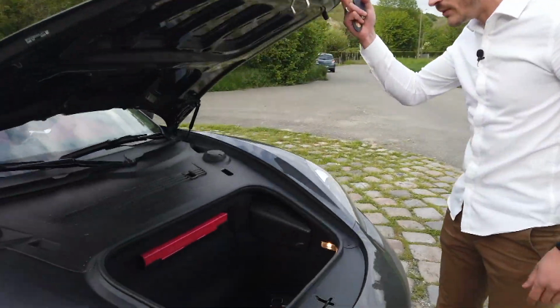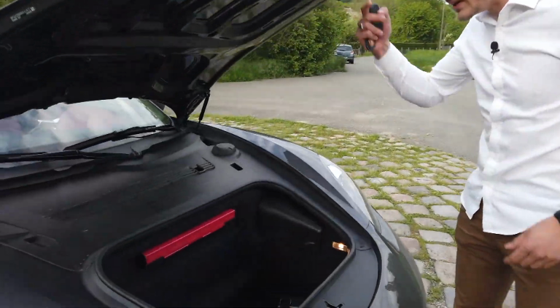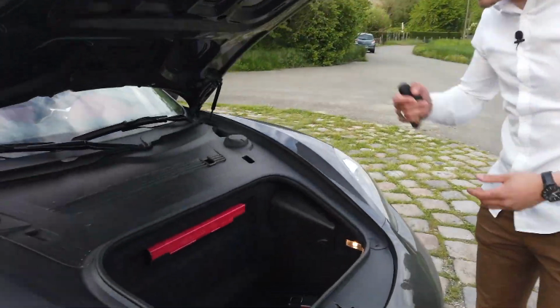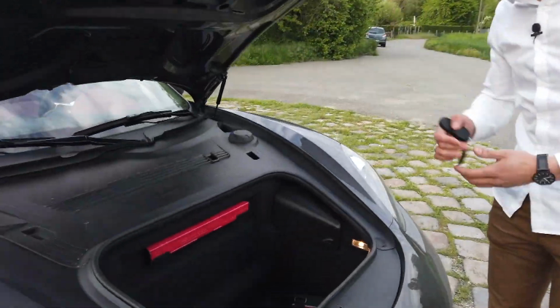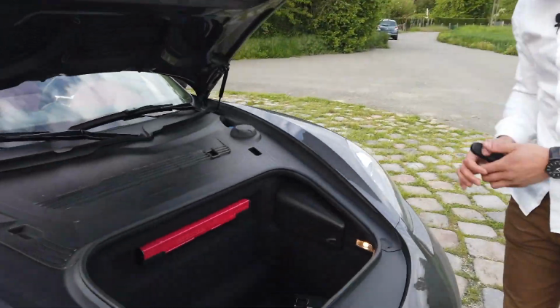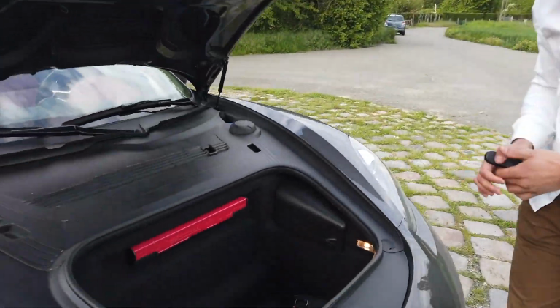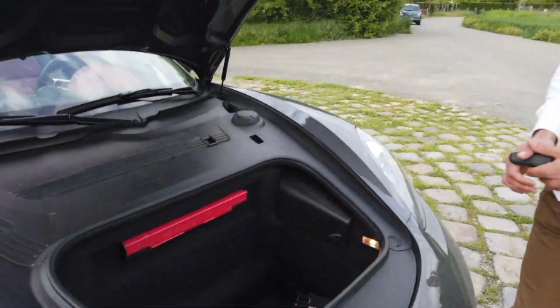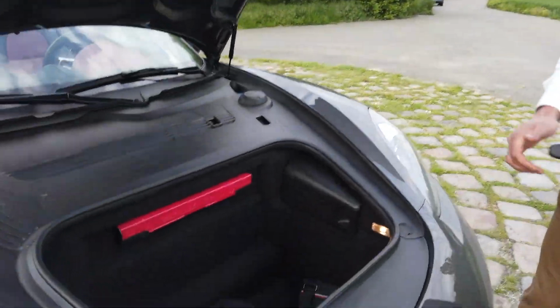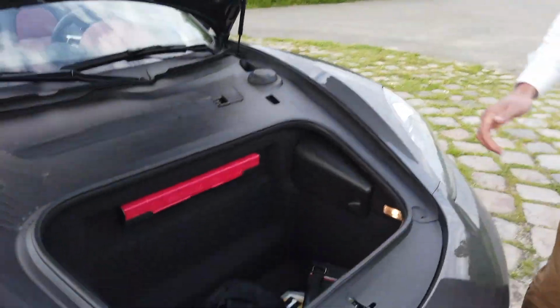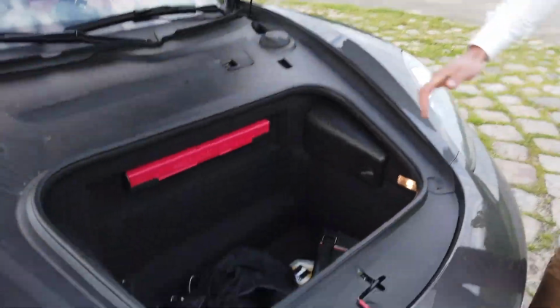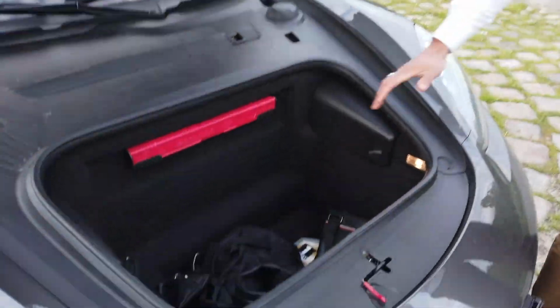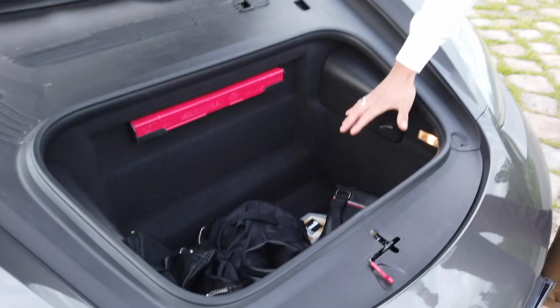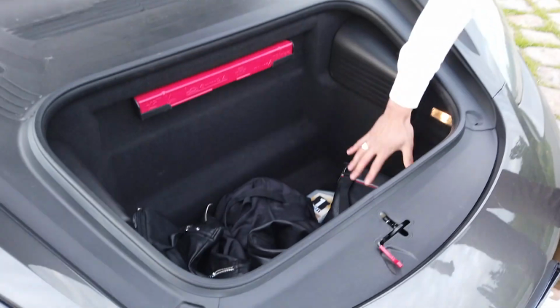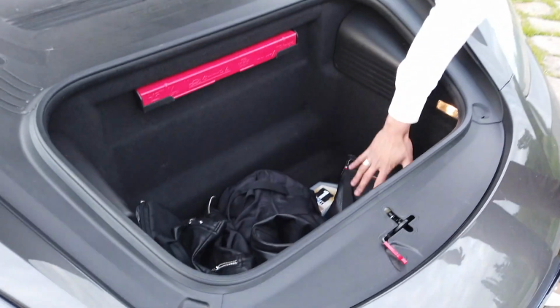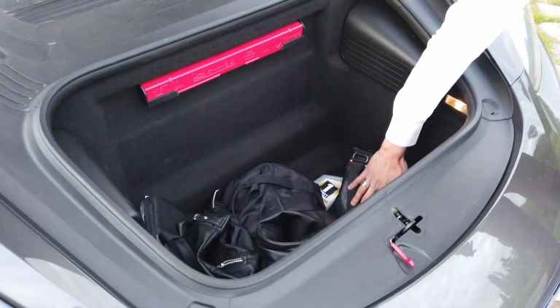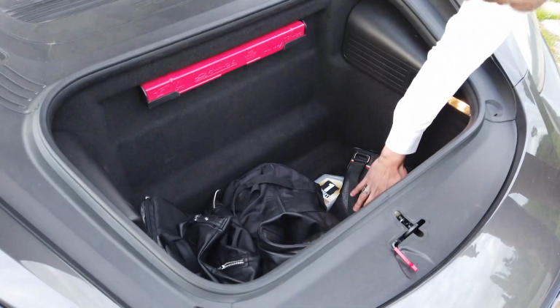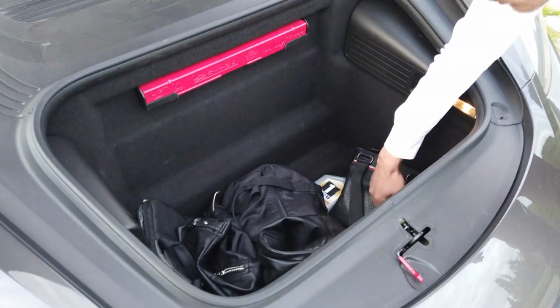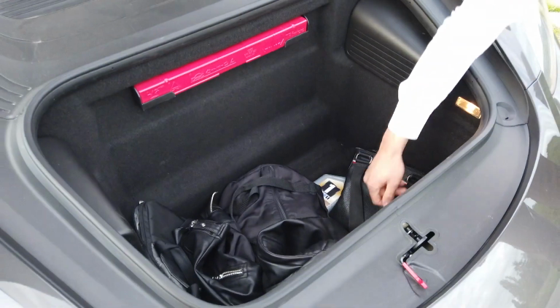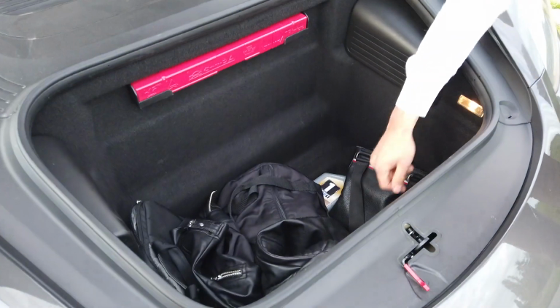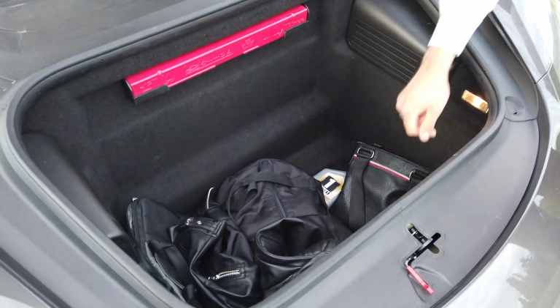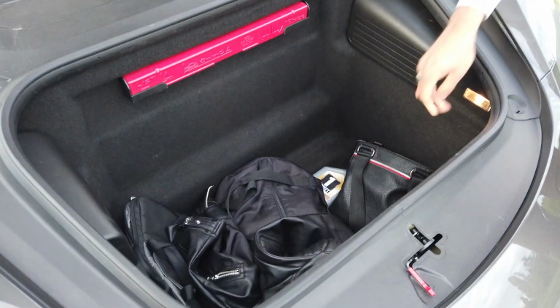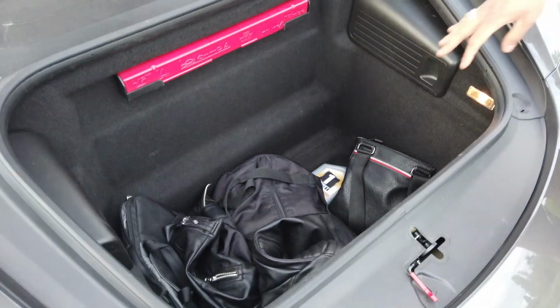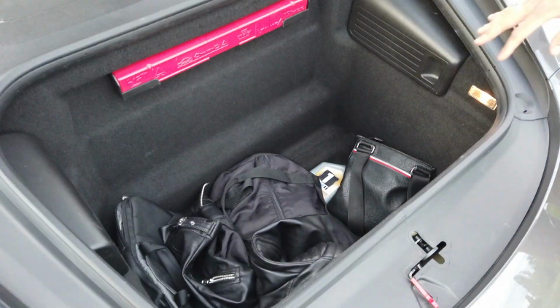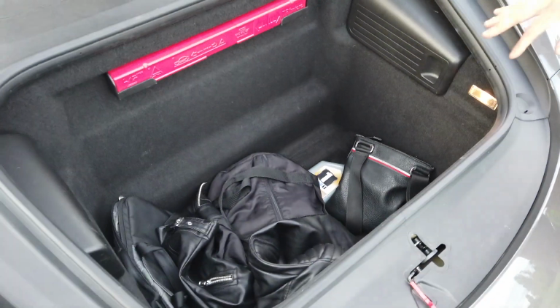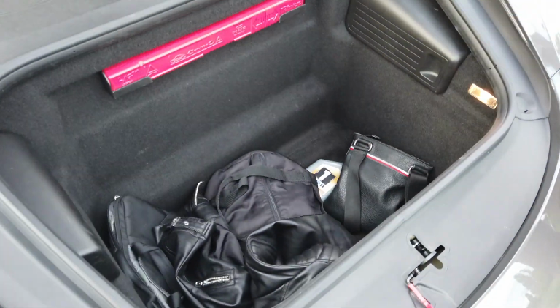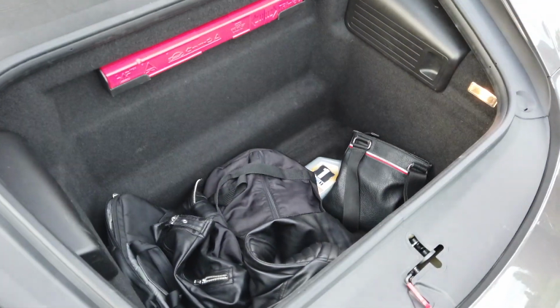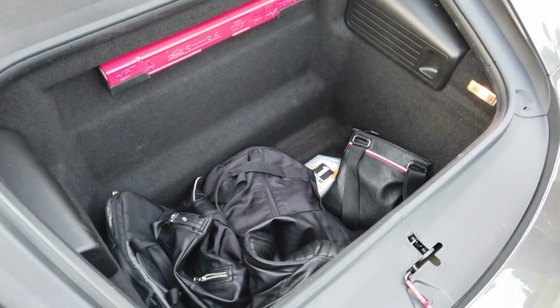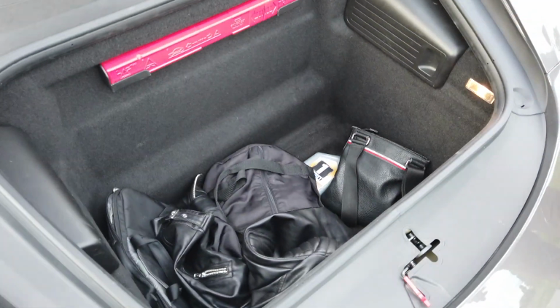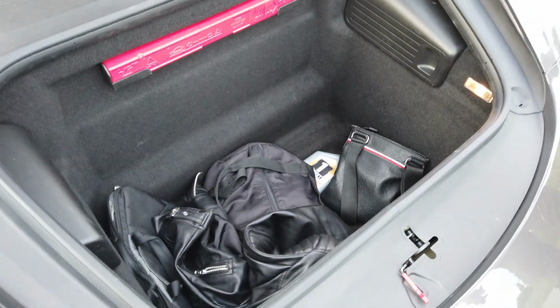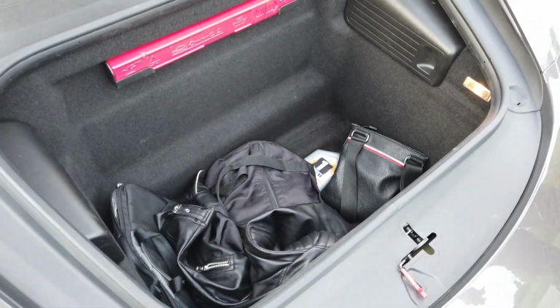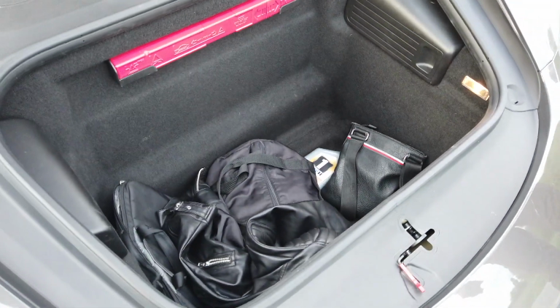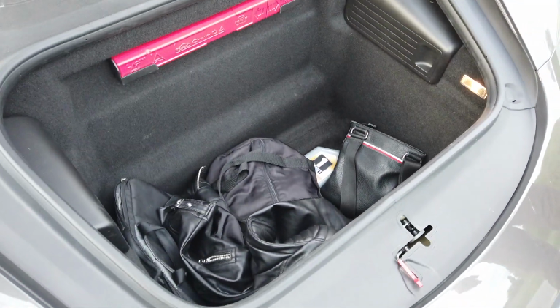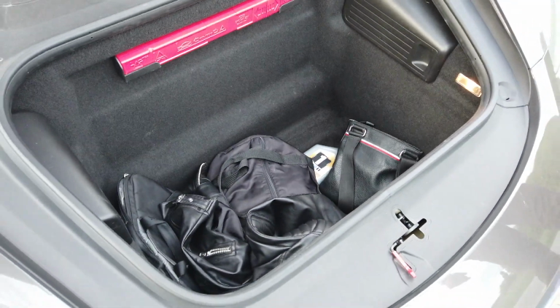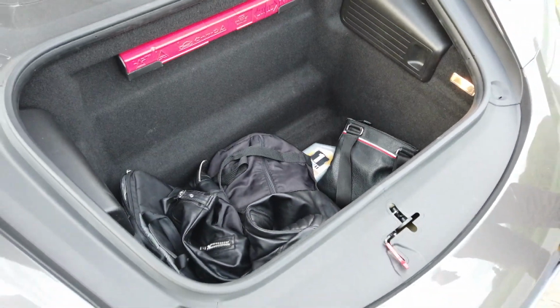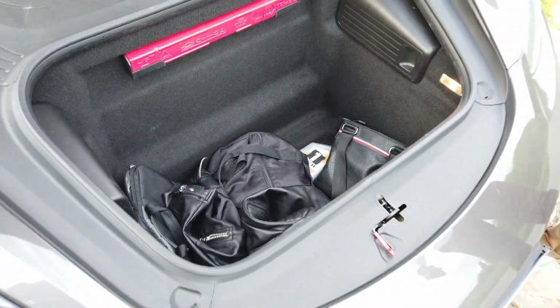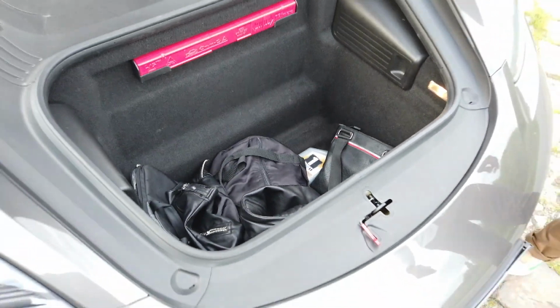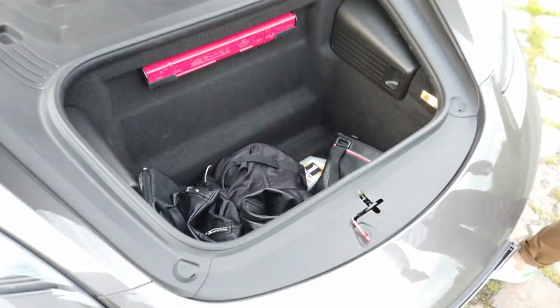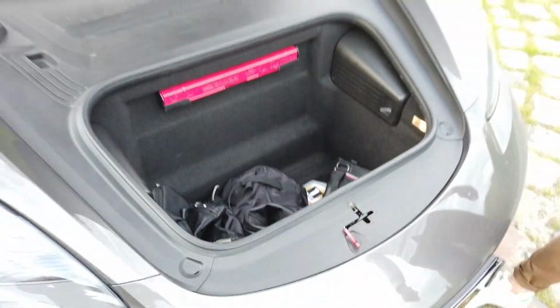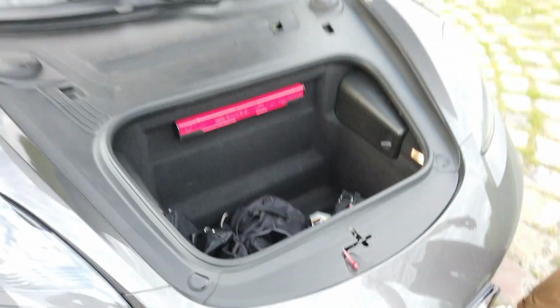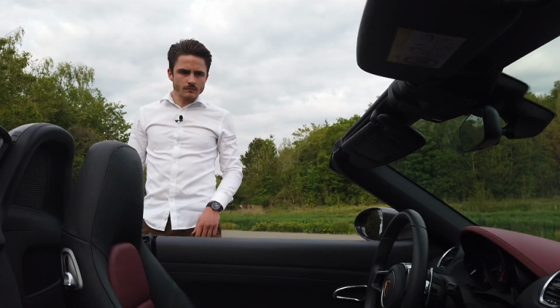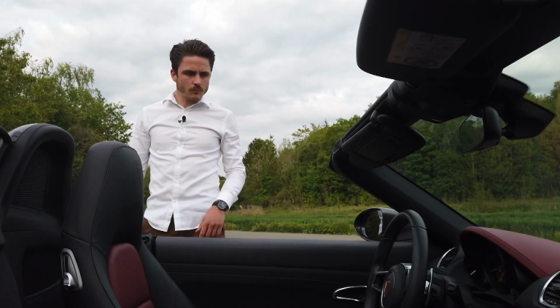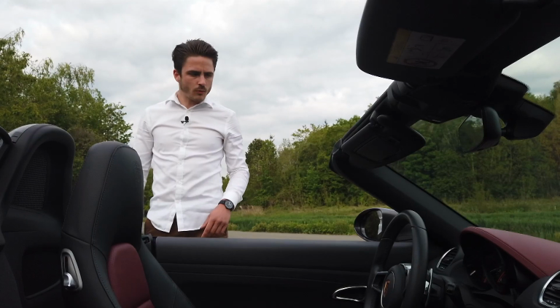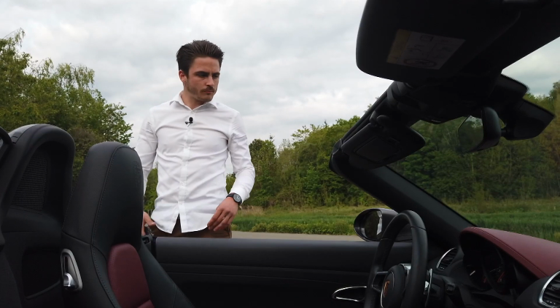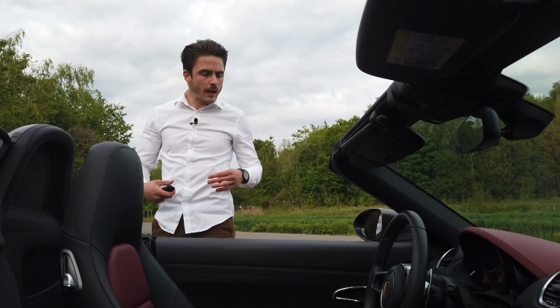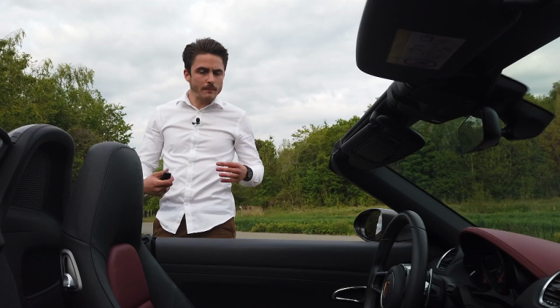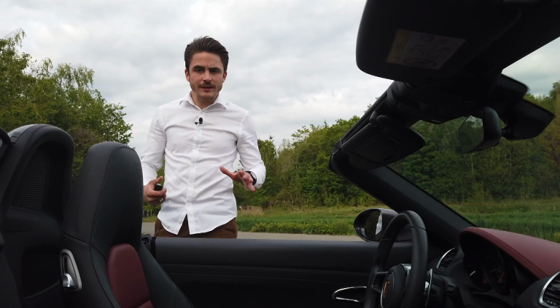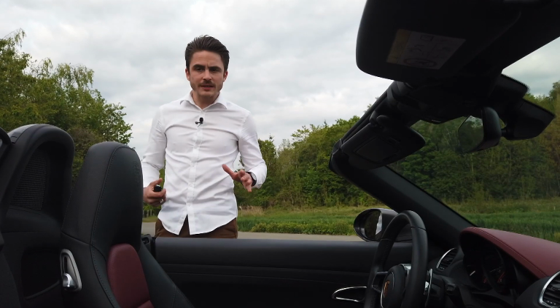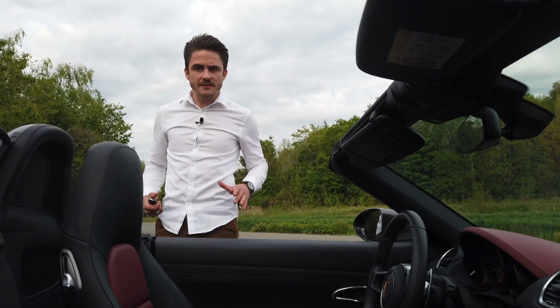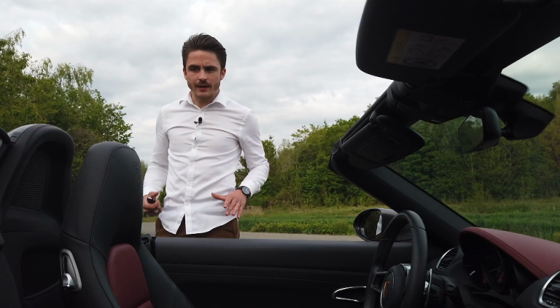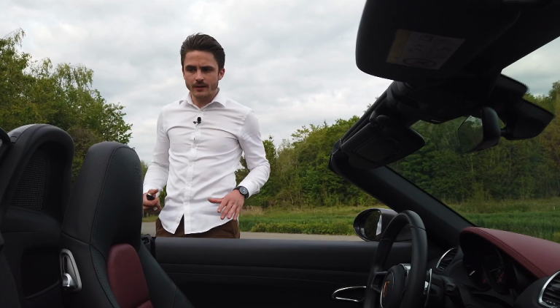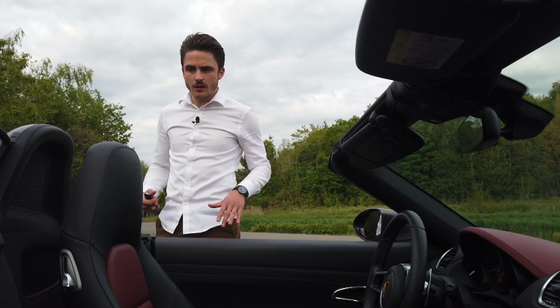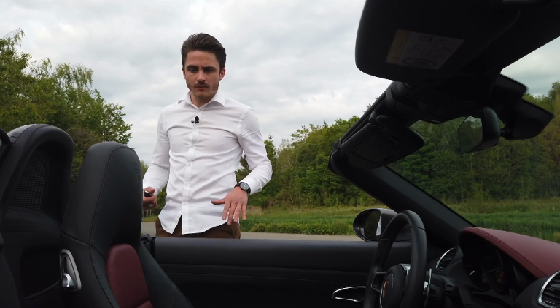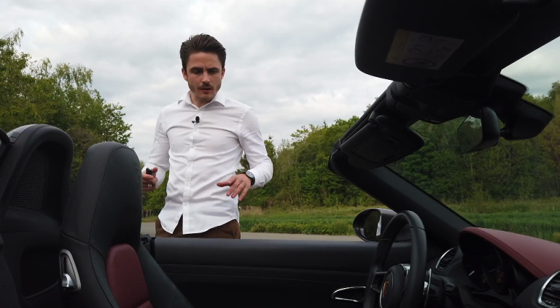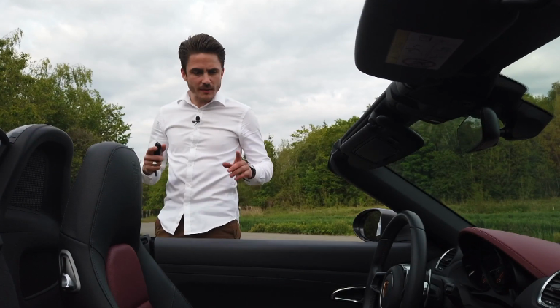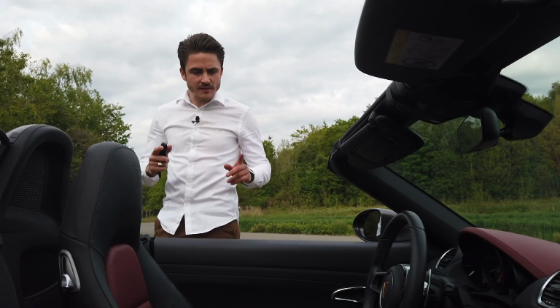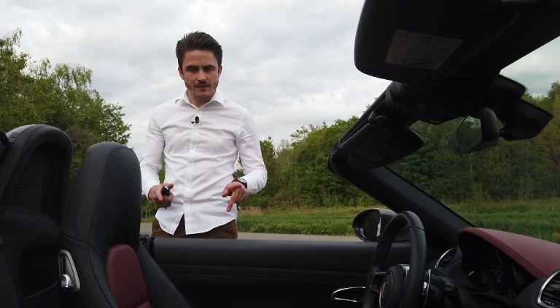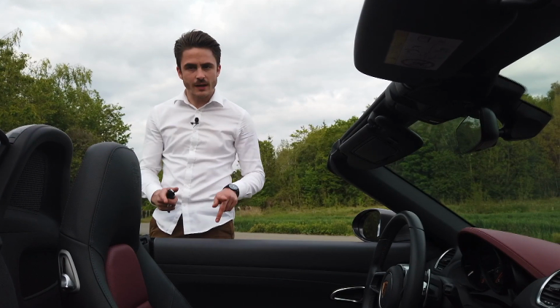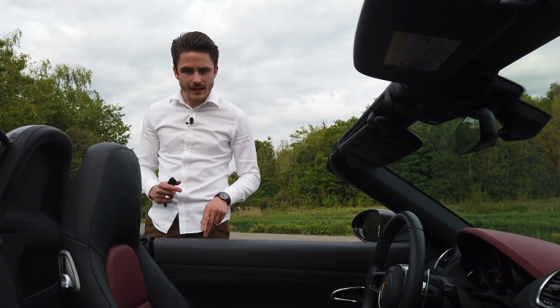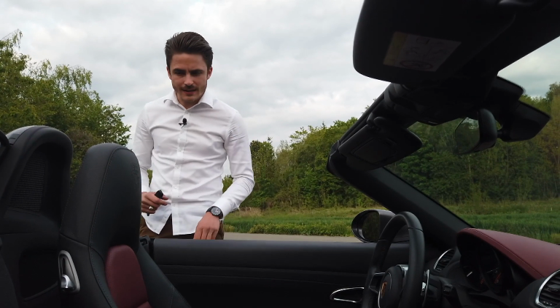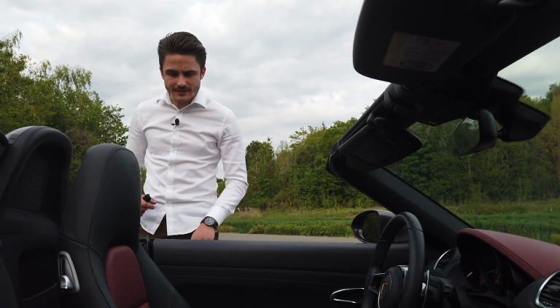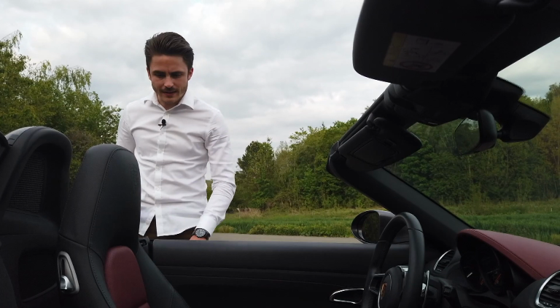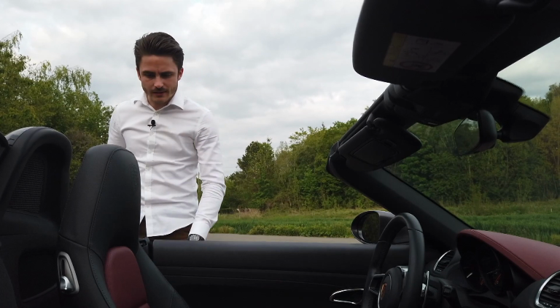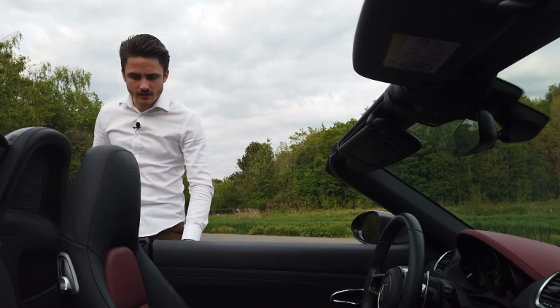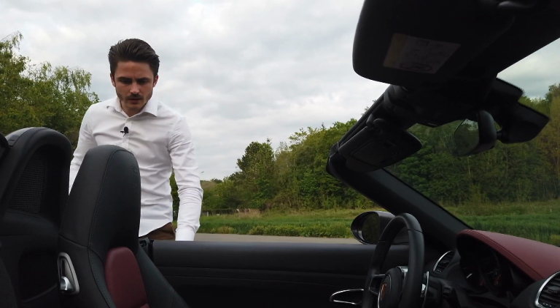Vous voyez, on a quand même assez de profondeur pour pouvoir stocker au moins une ou deux valises. Bon, après l'extérieur, on va passer à l'intérieur.